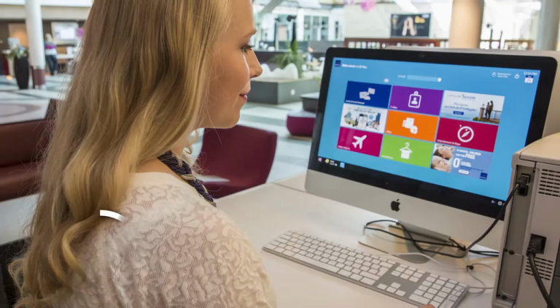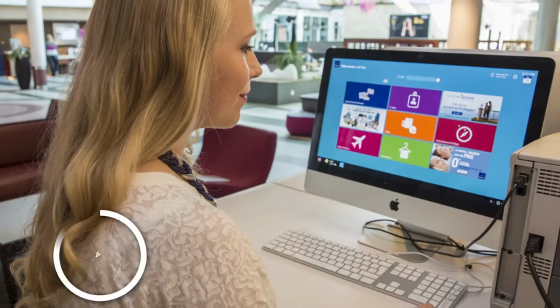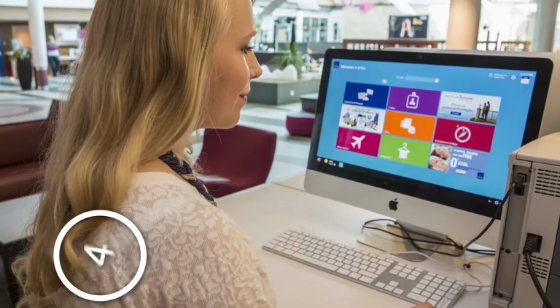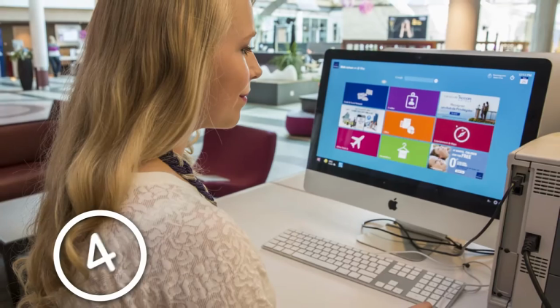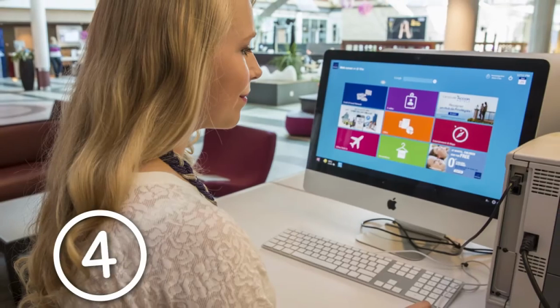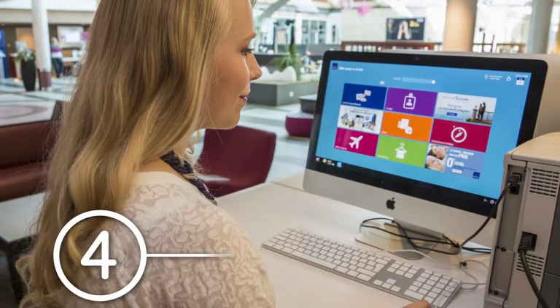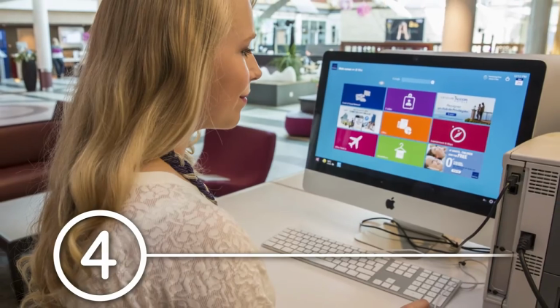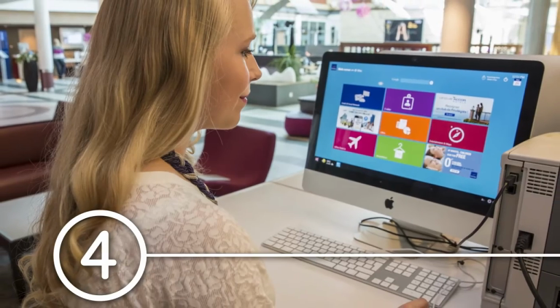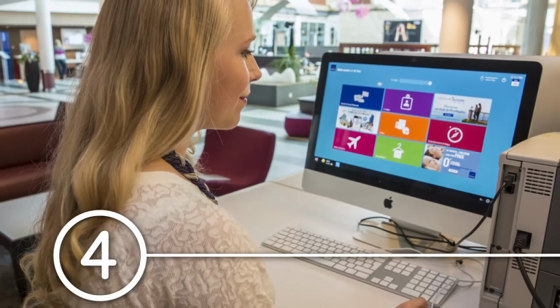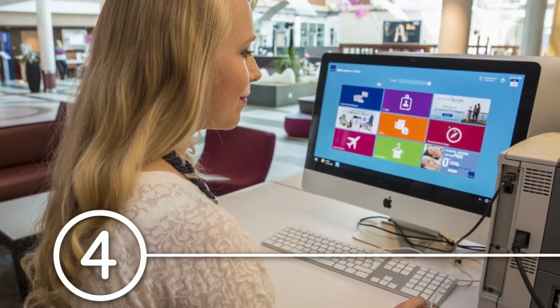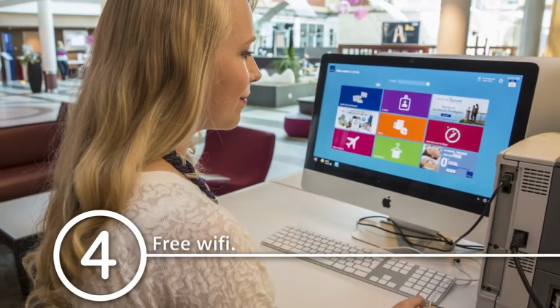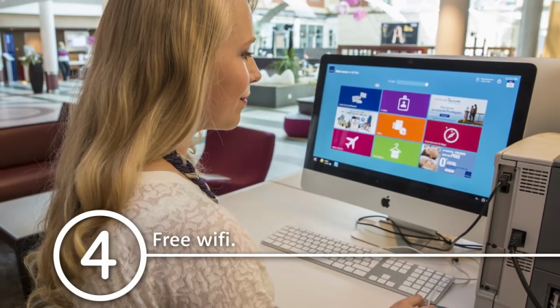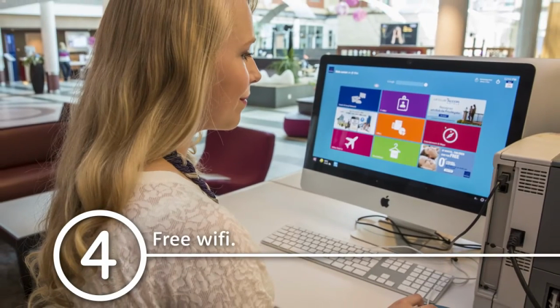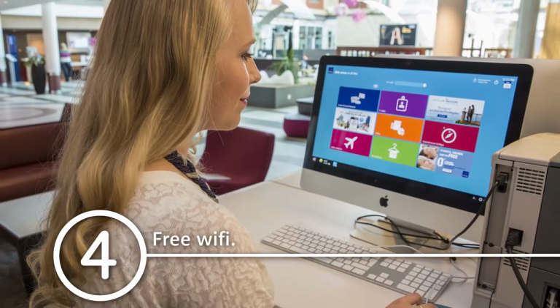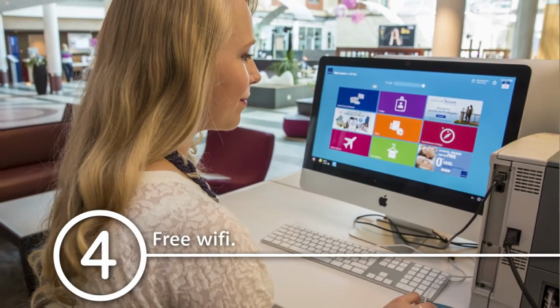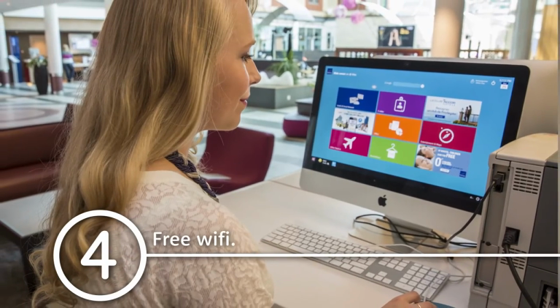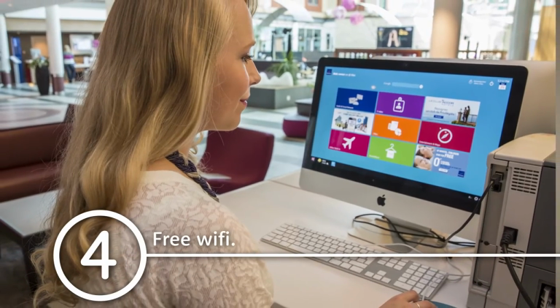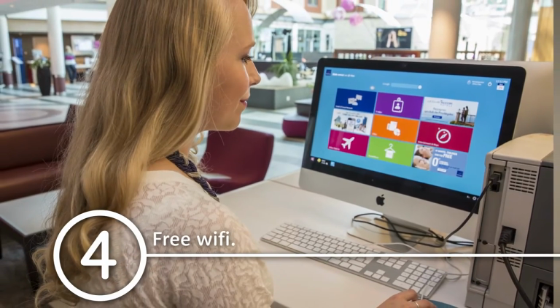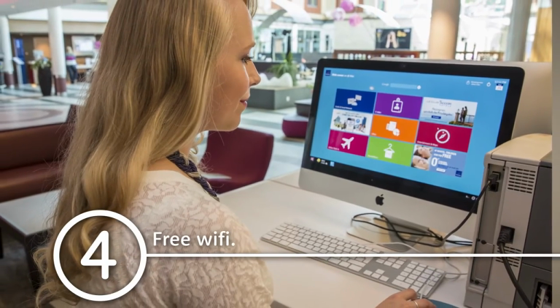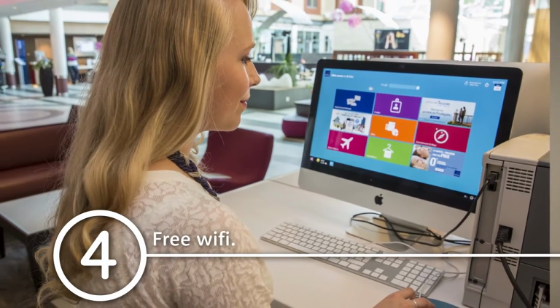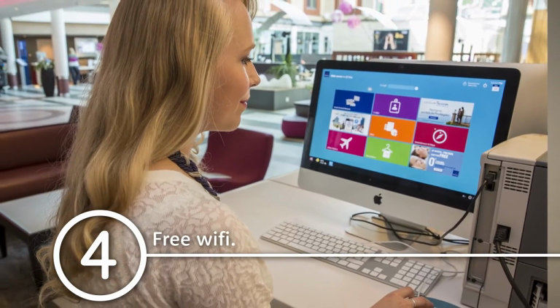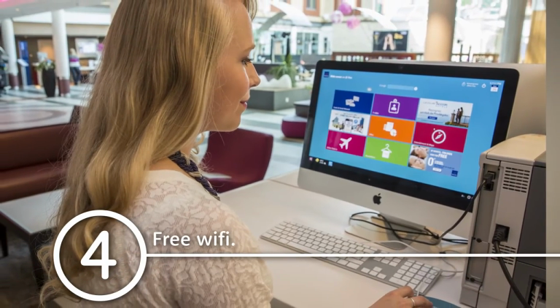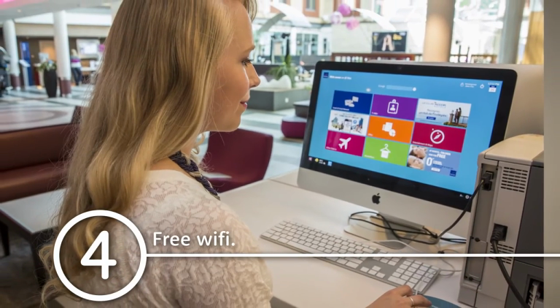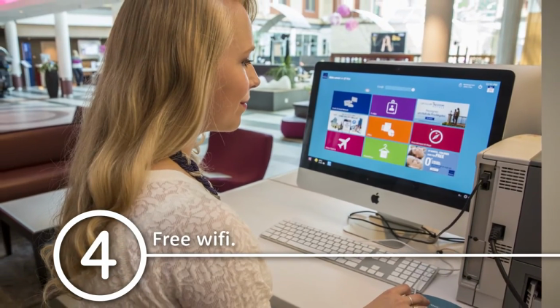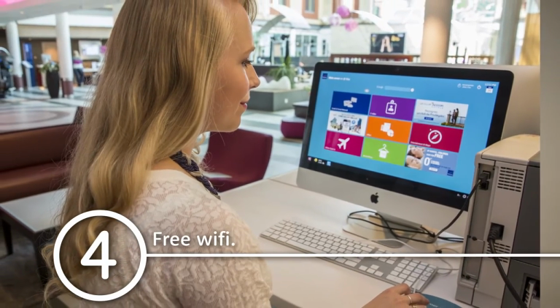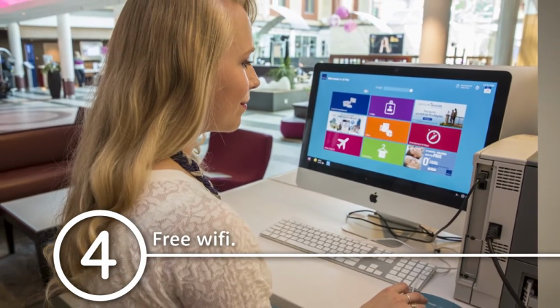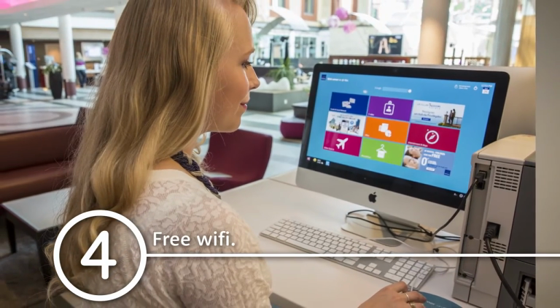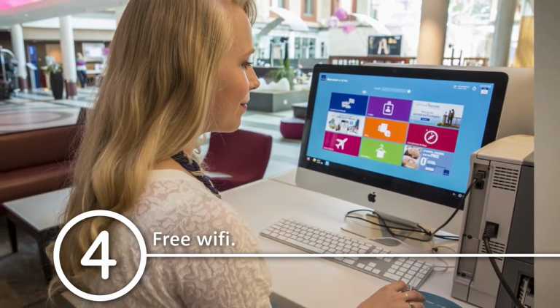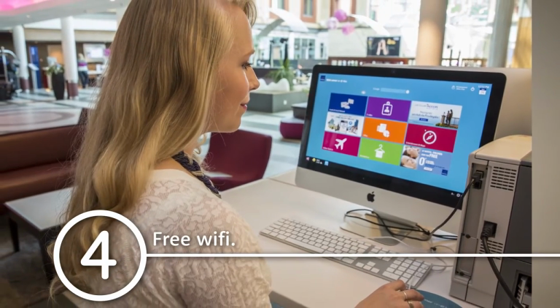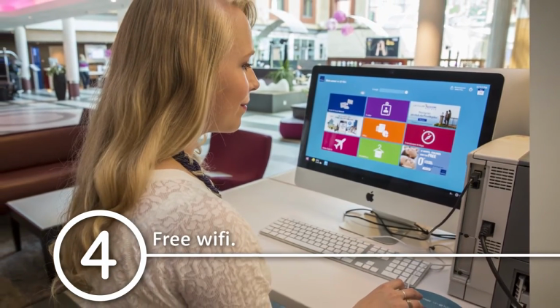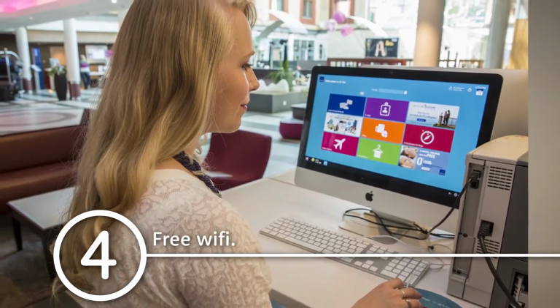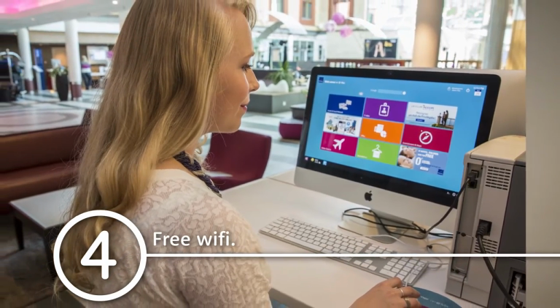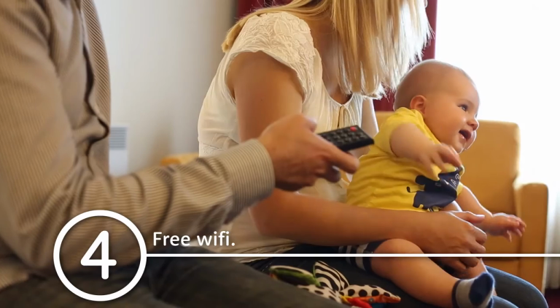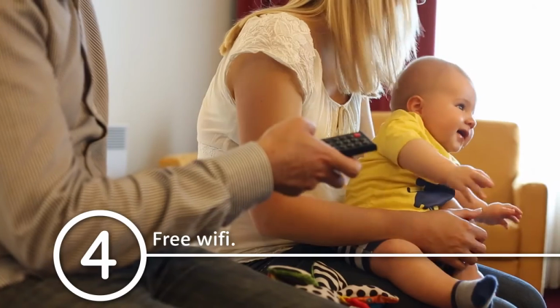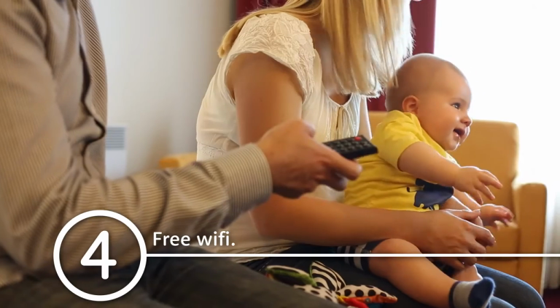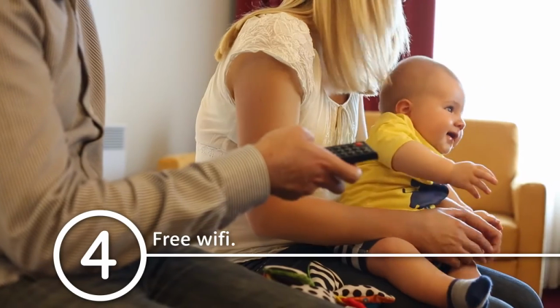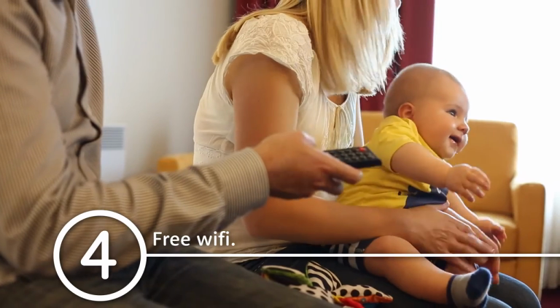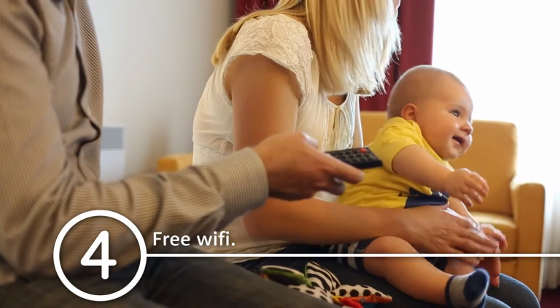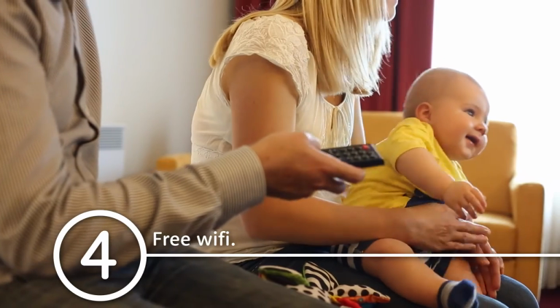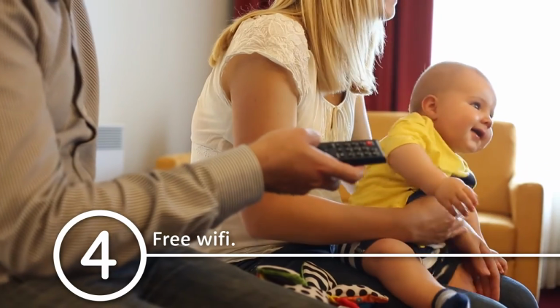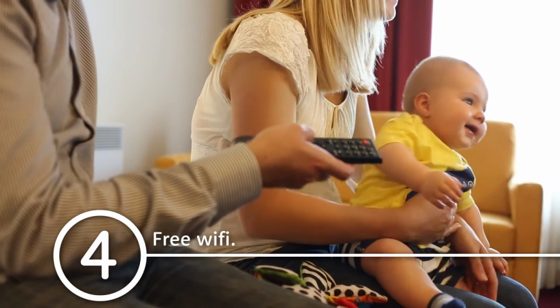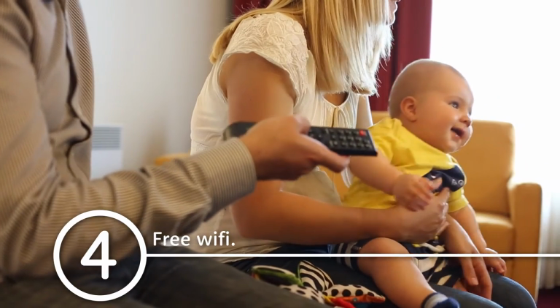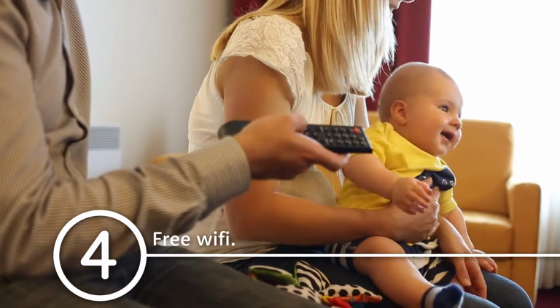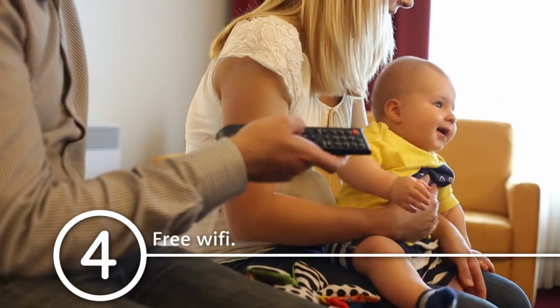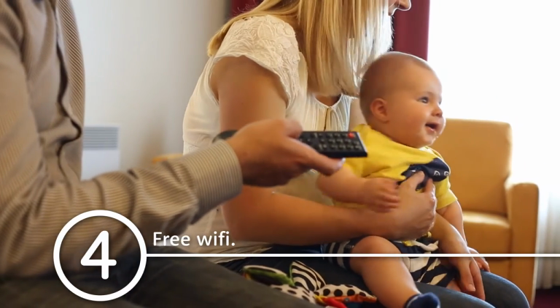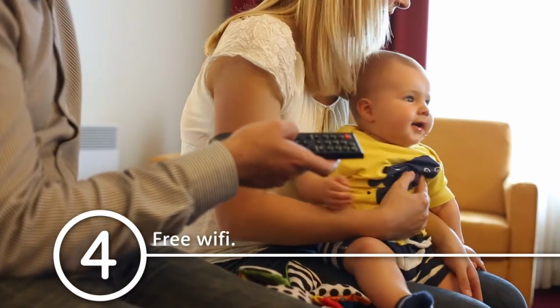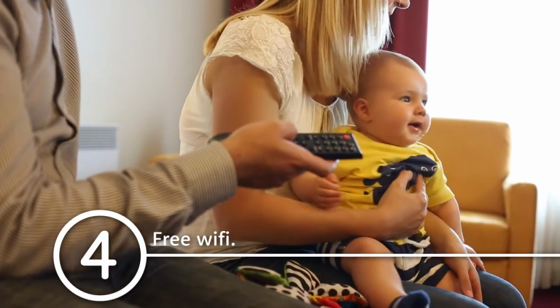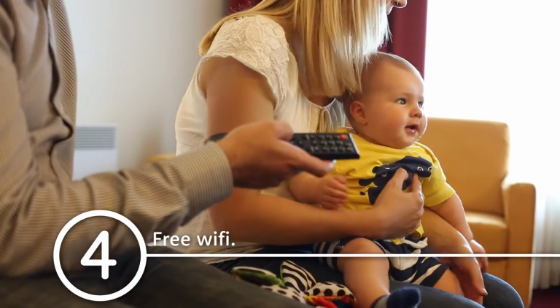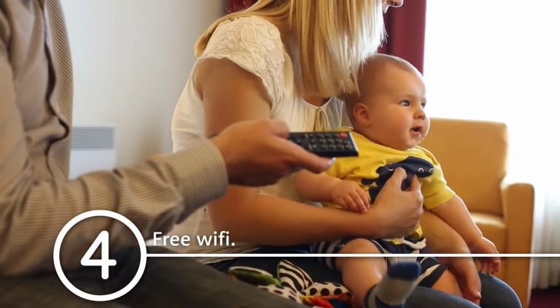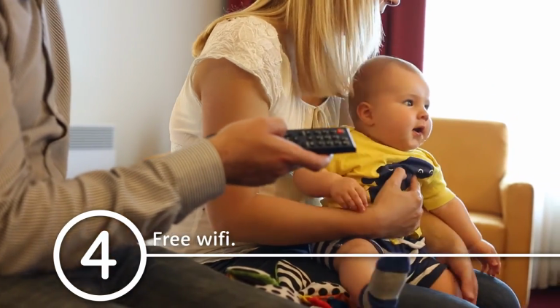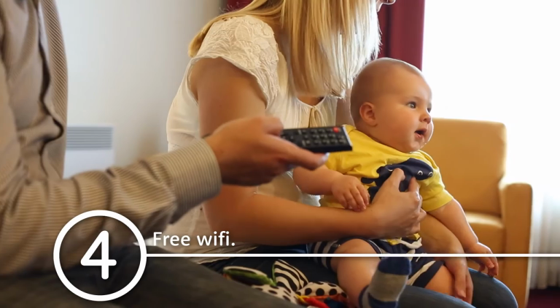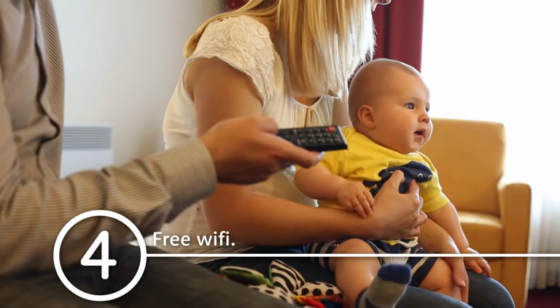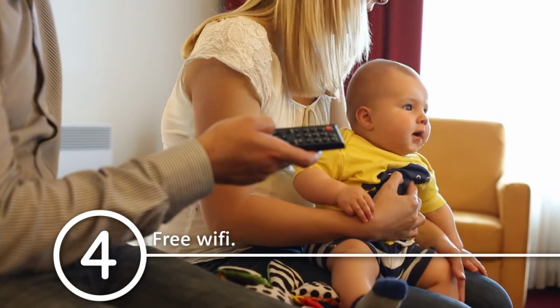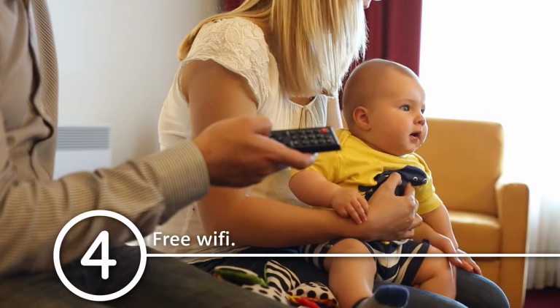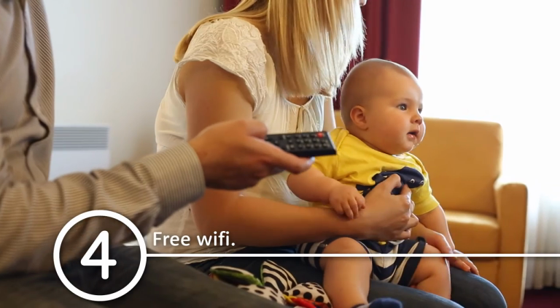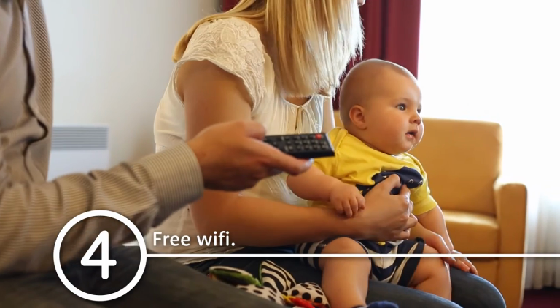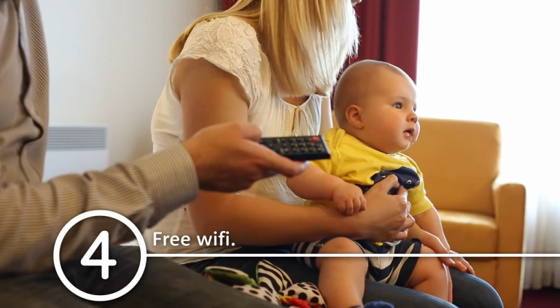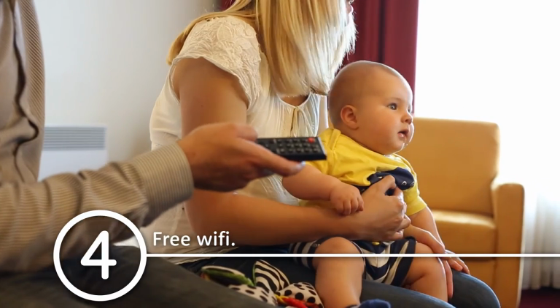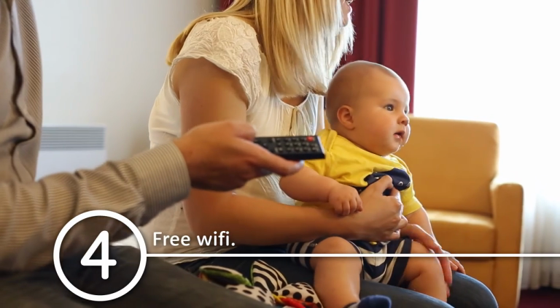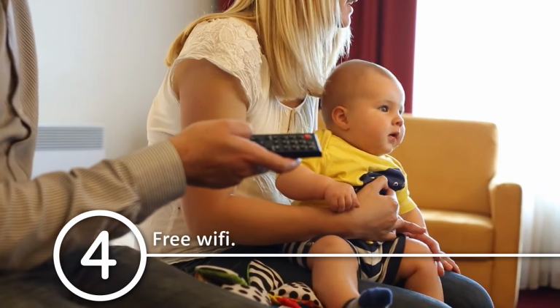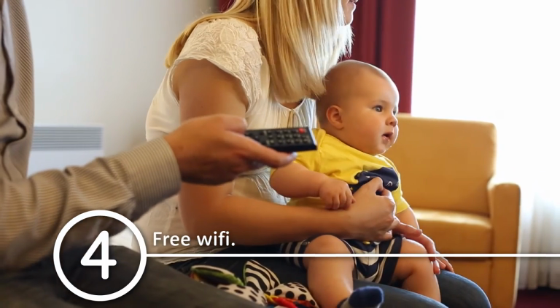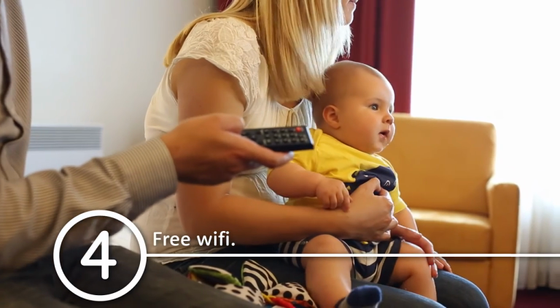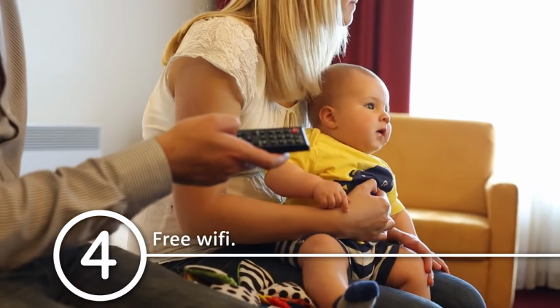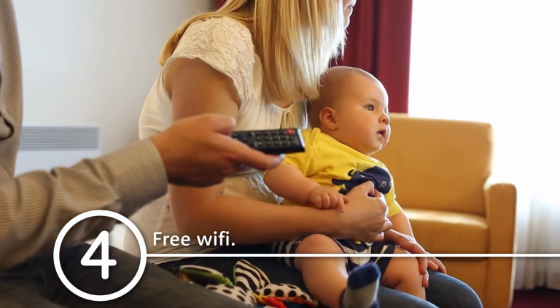Free high-speed Wi-Fi is available throughout the hotel including the bedrooms, and it's fast enough for streaming films.